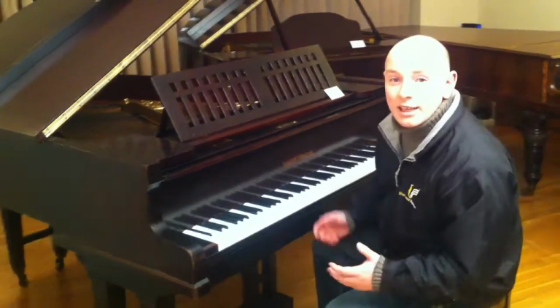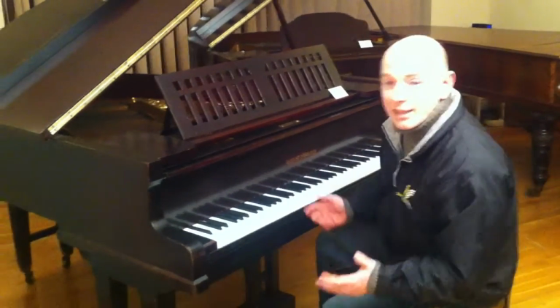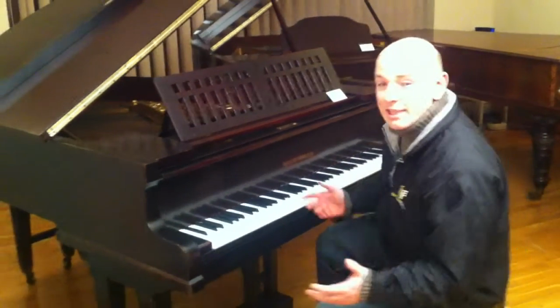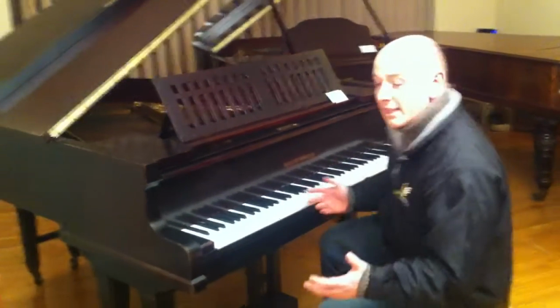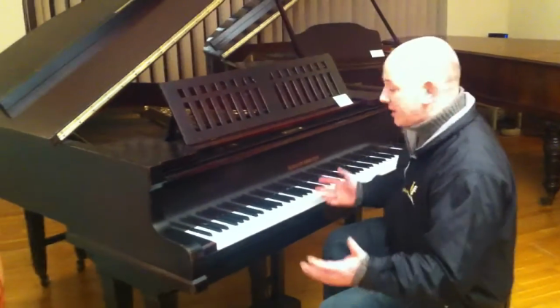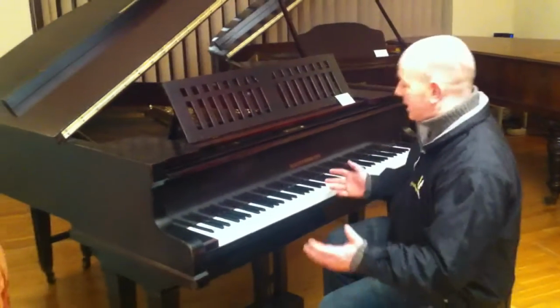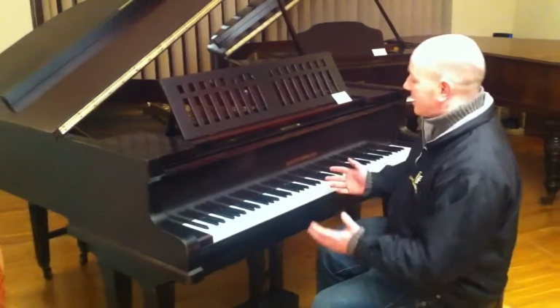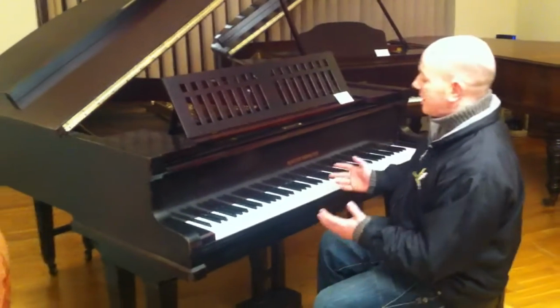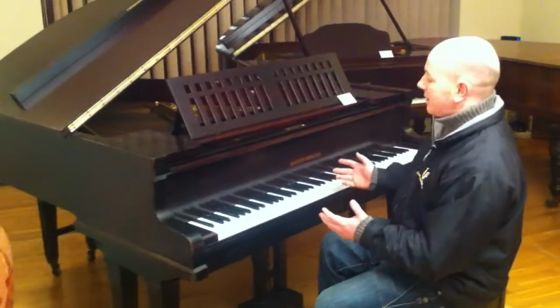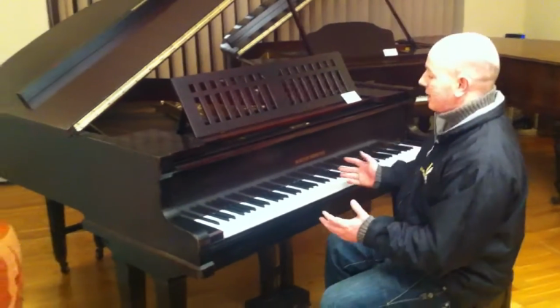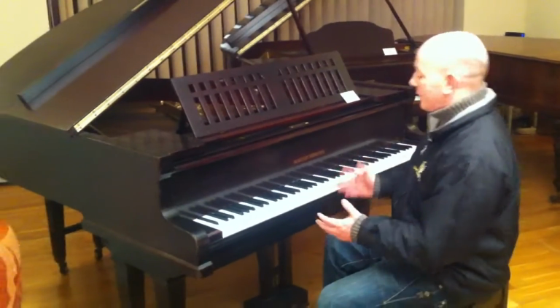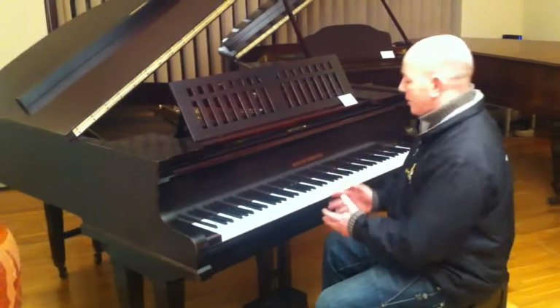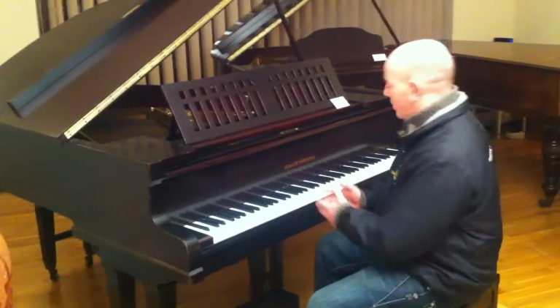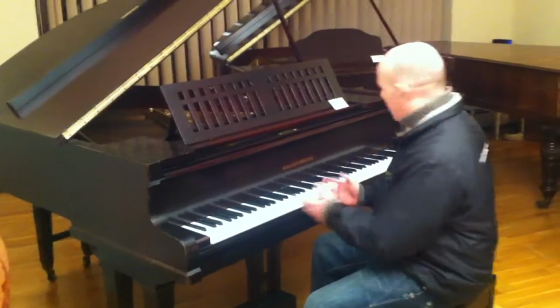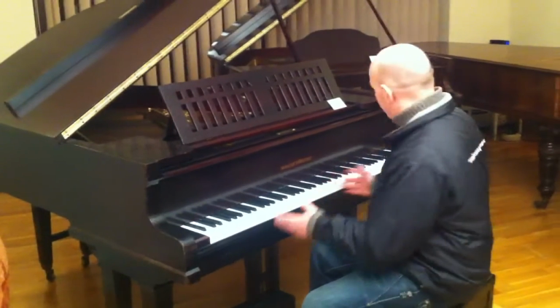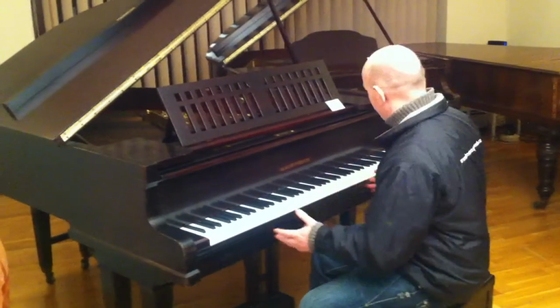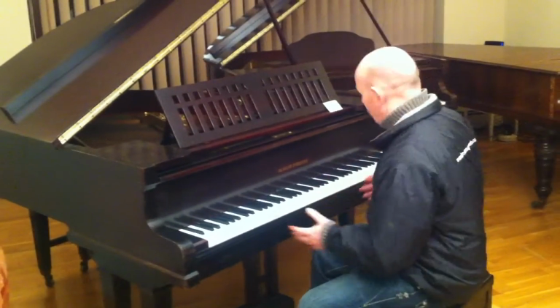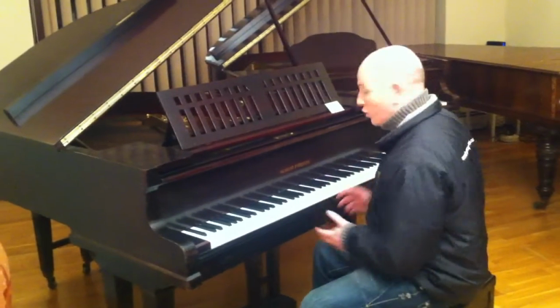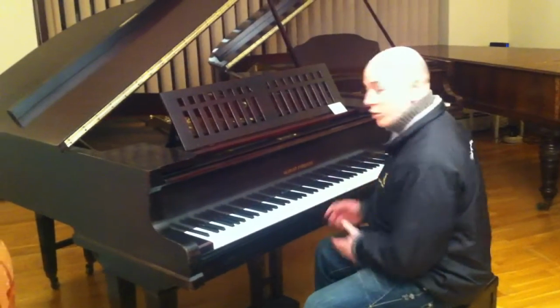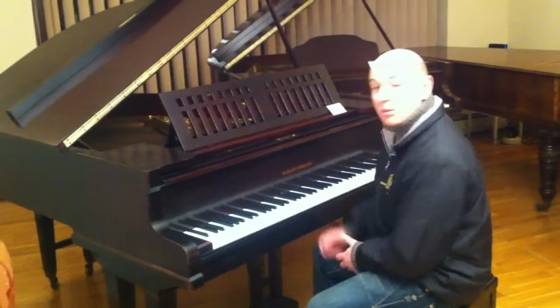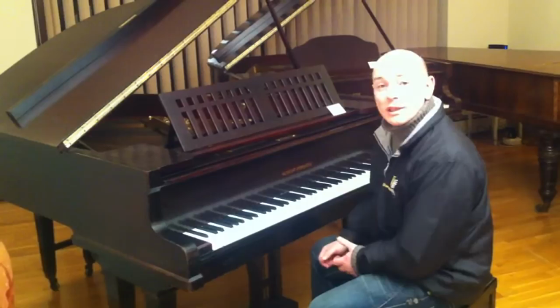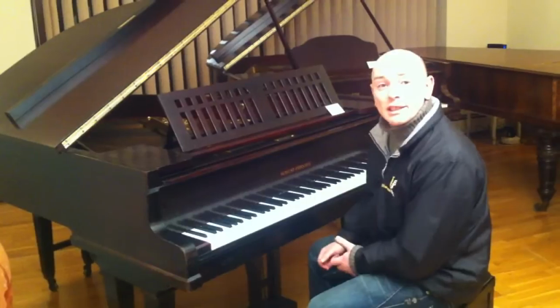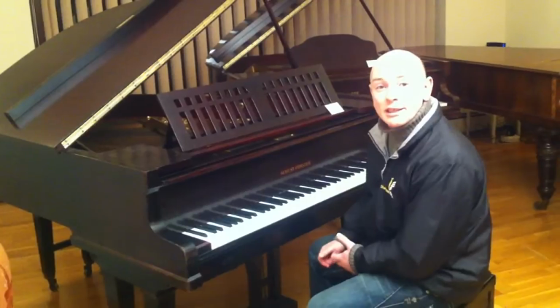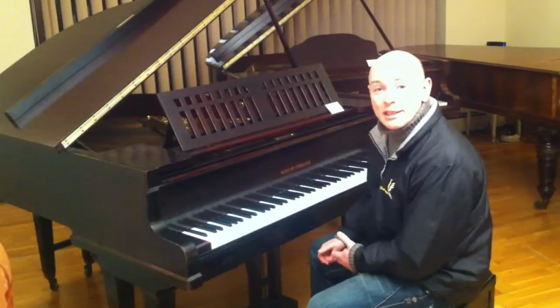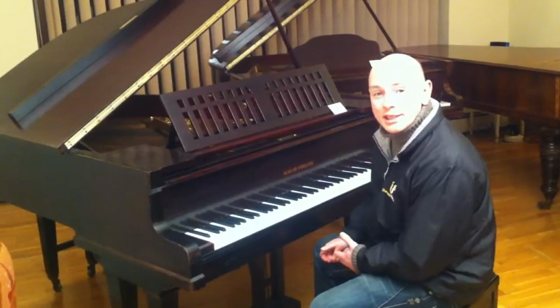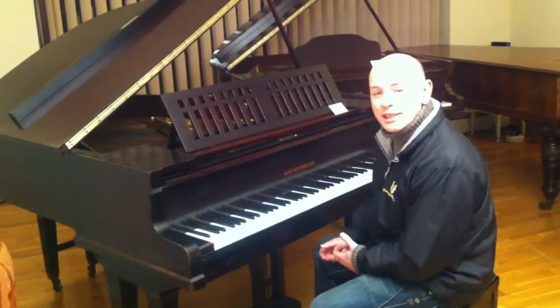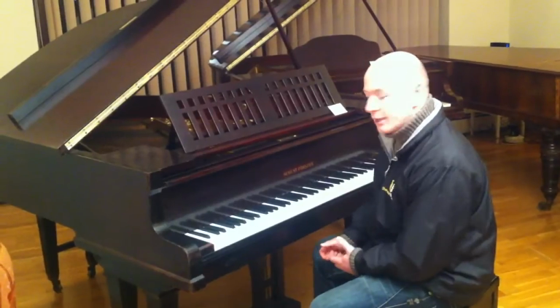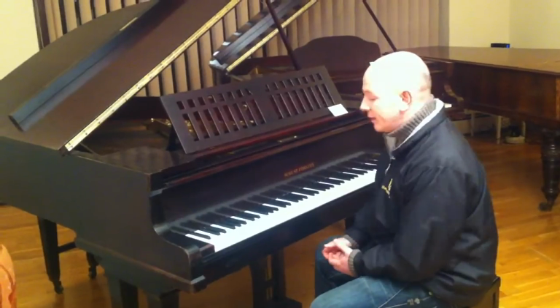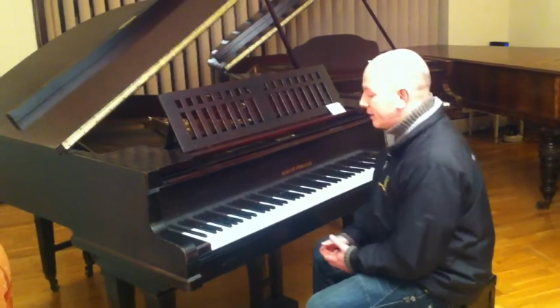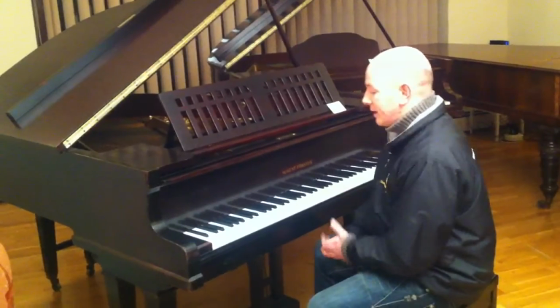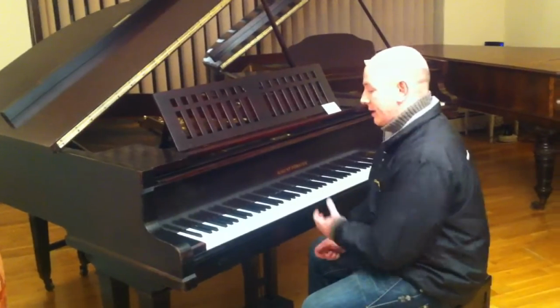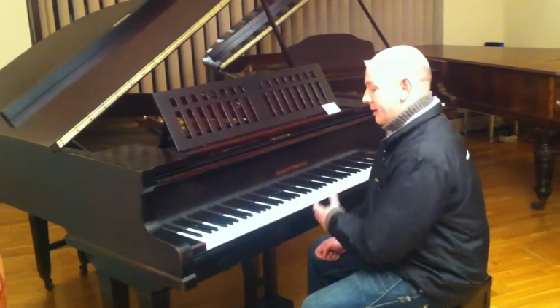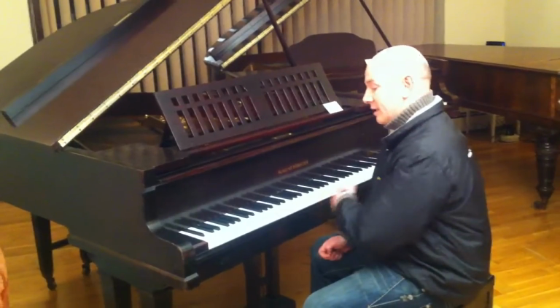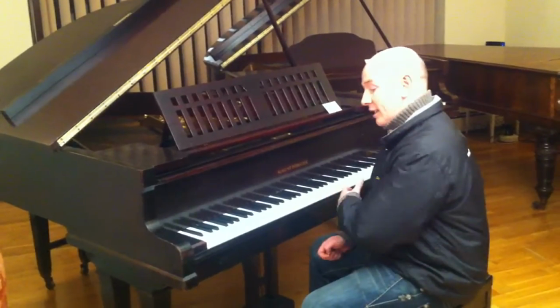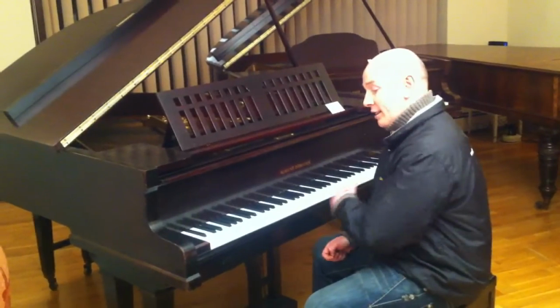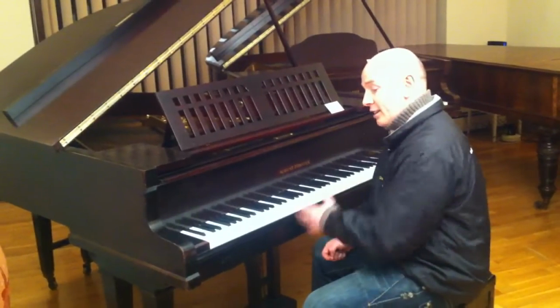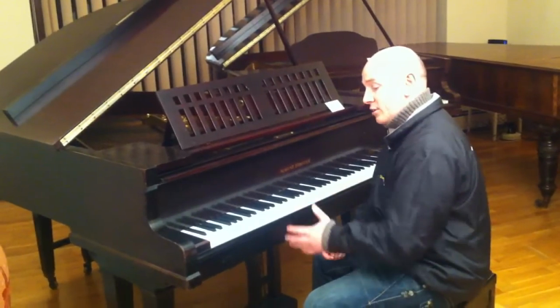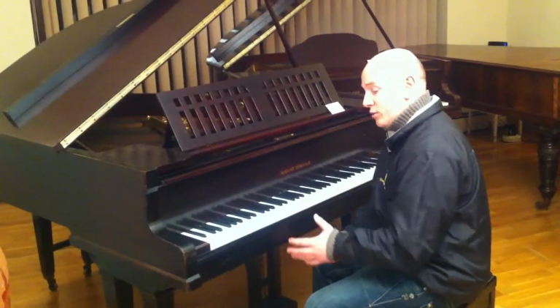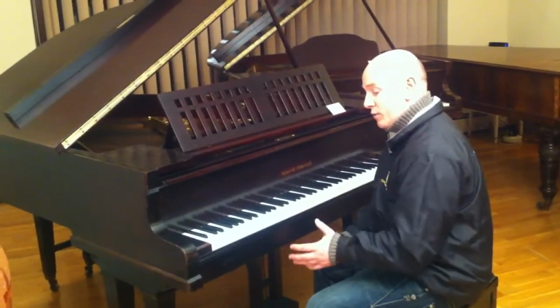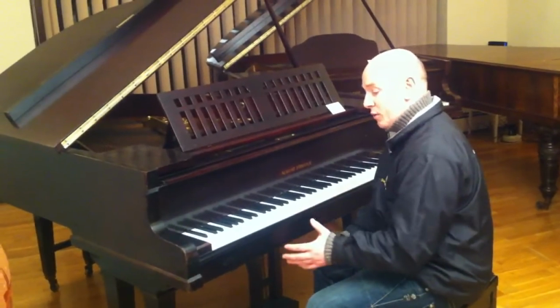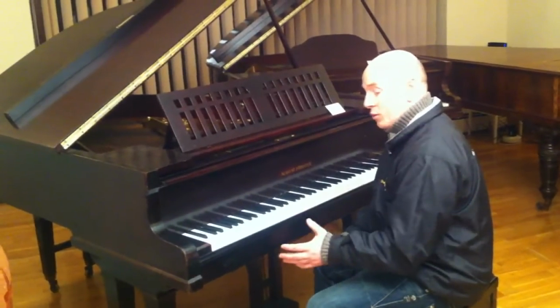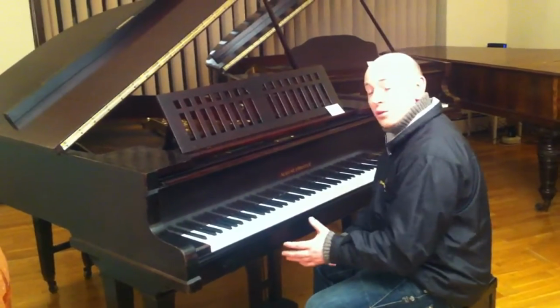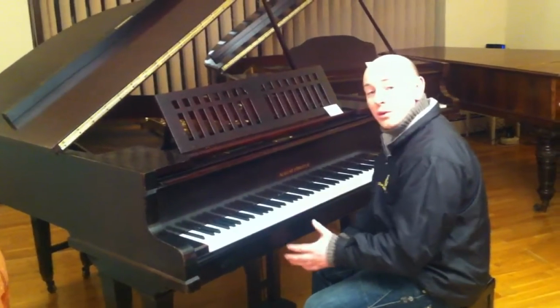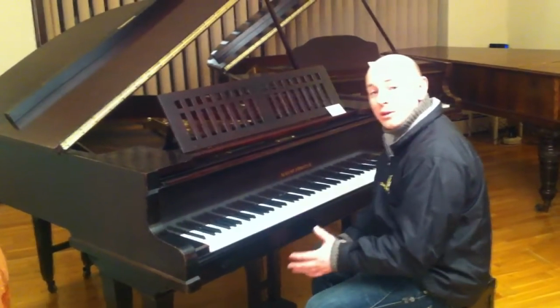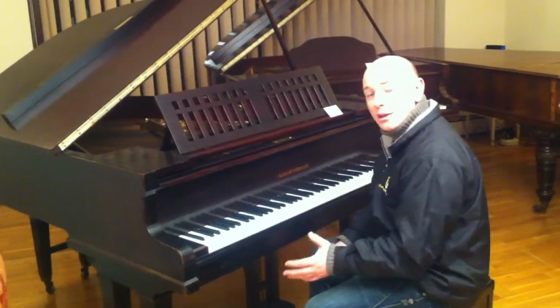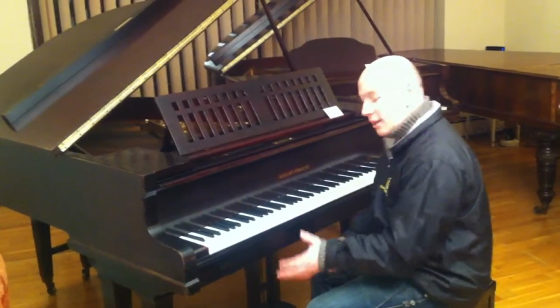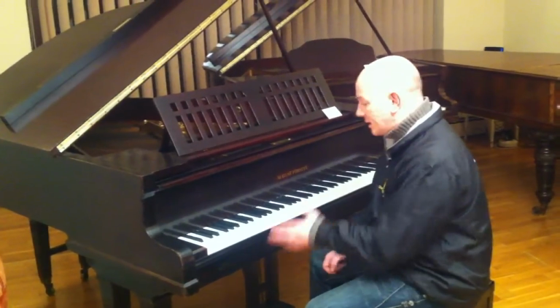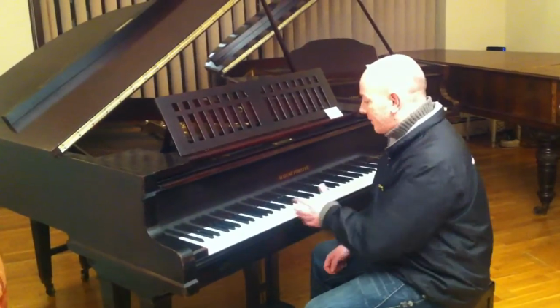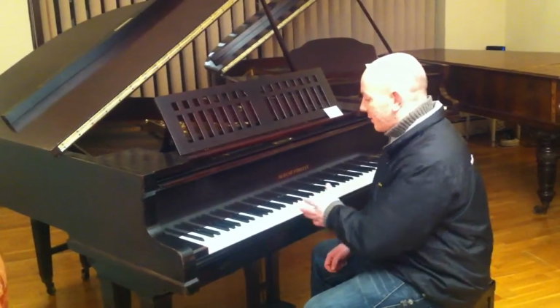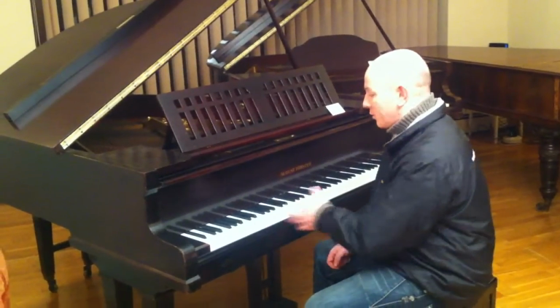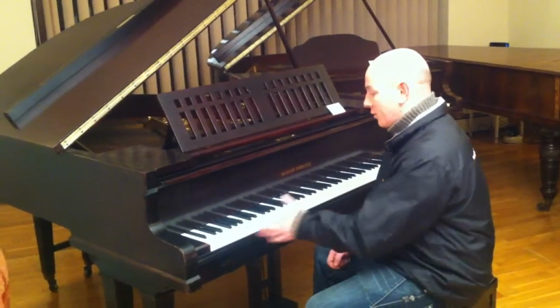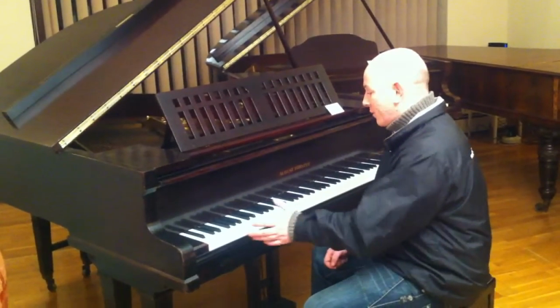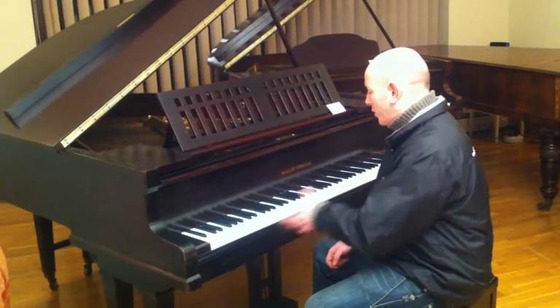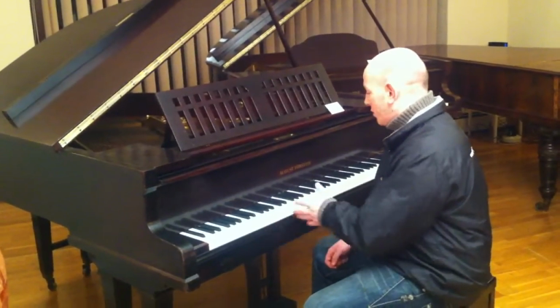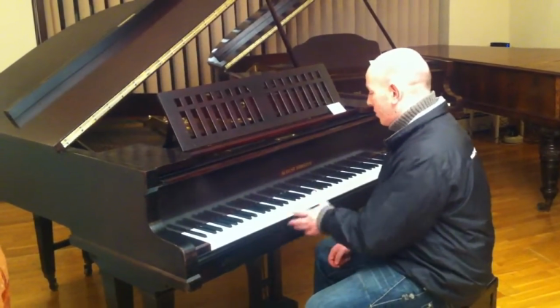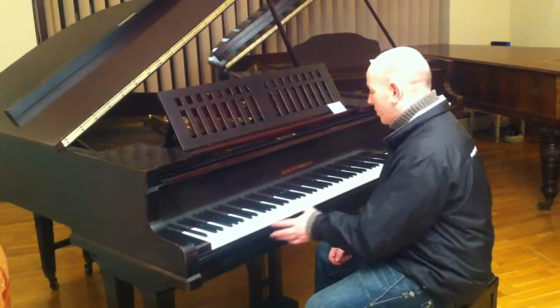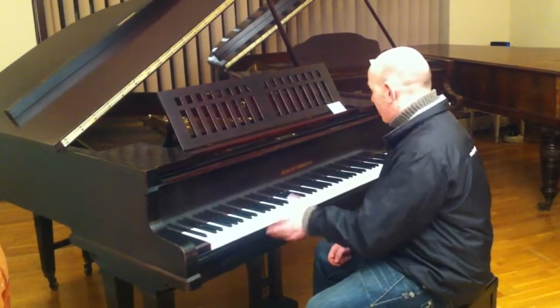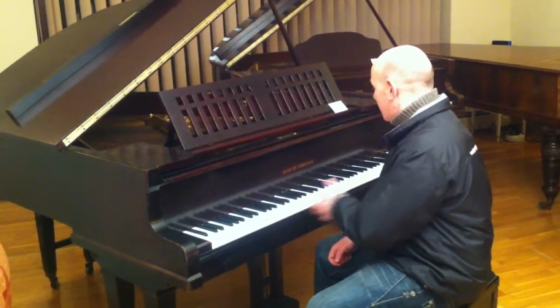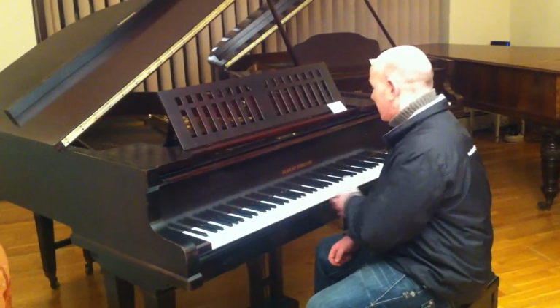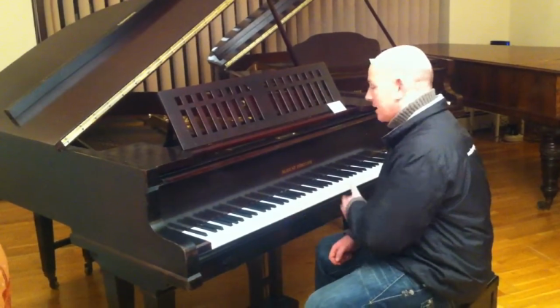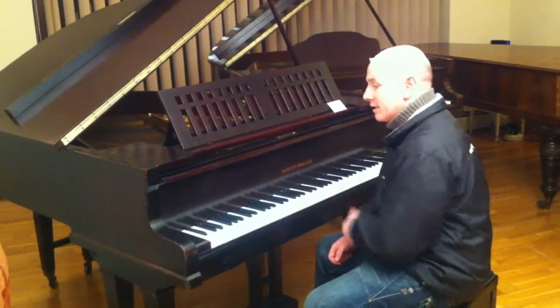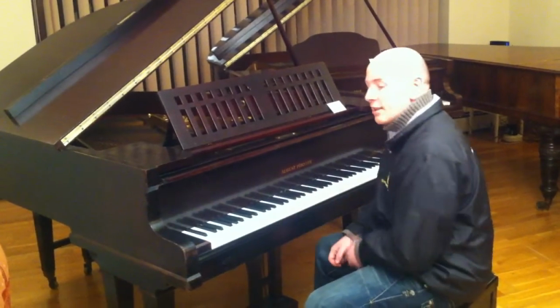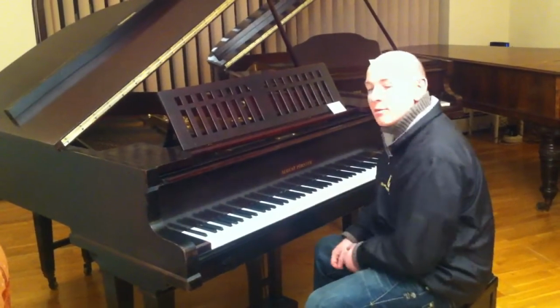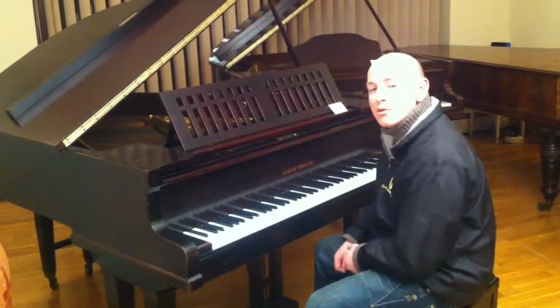As you can see, the piano is in good current condition. It's got a nice overall tone — a nice even tone throughout the bass and the treble.